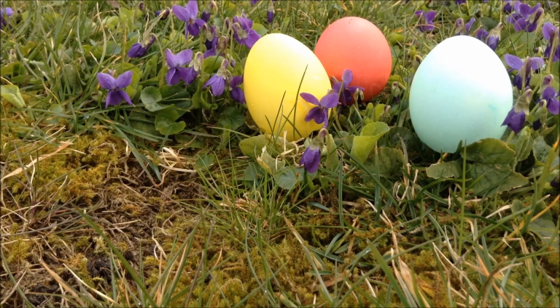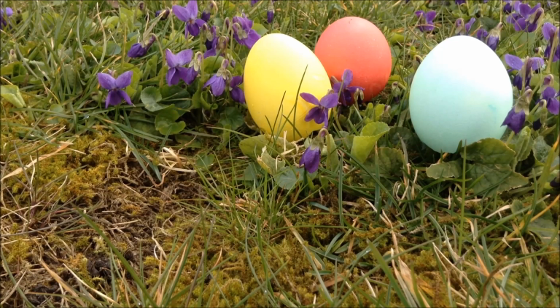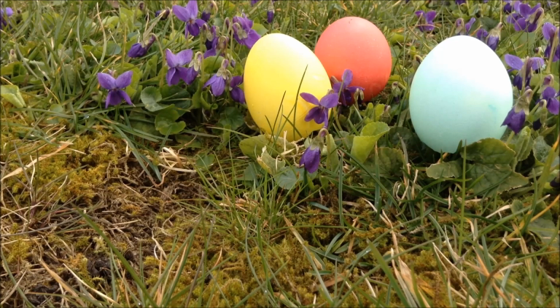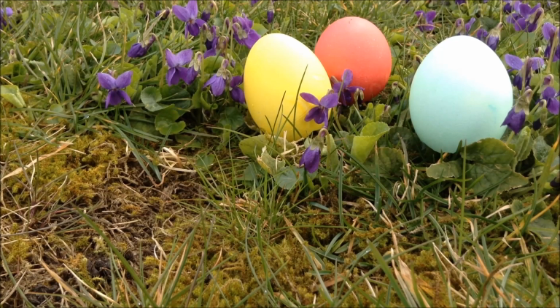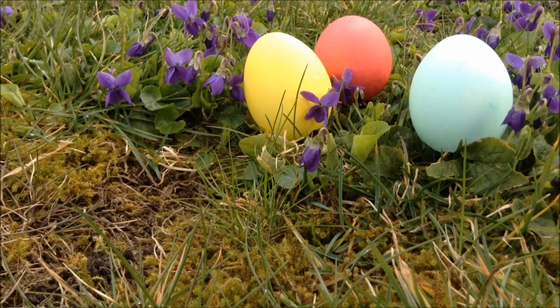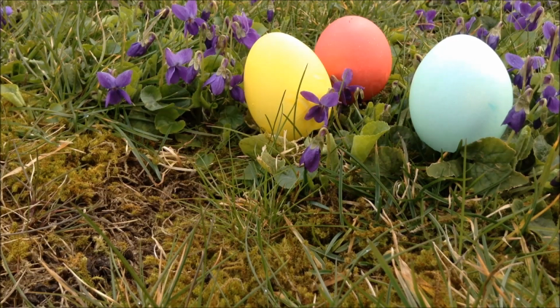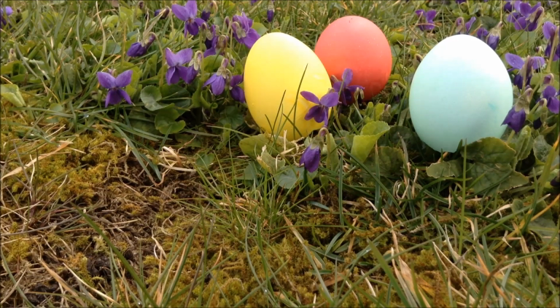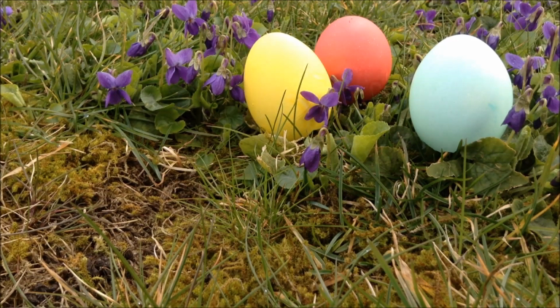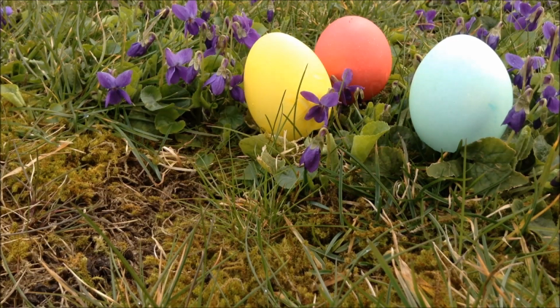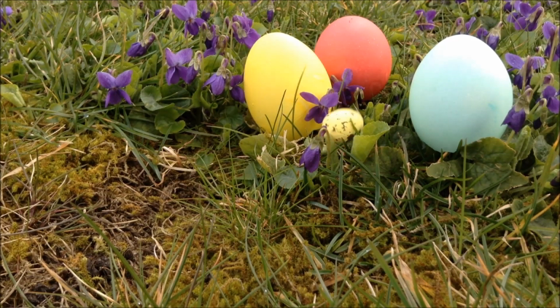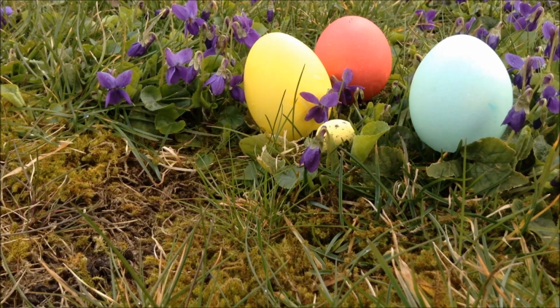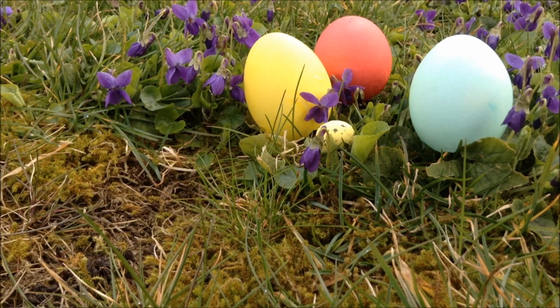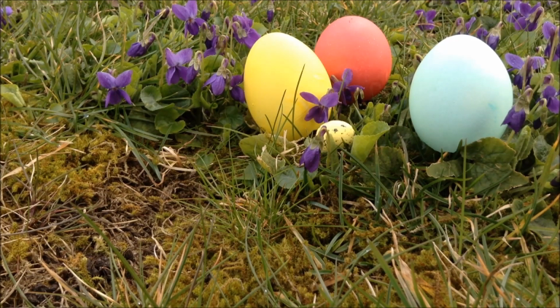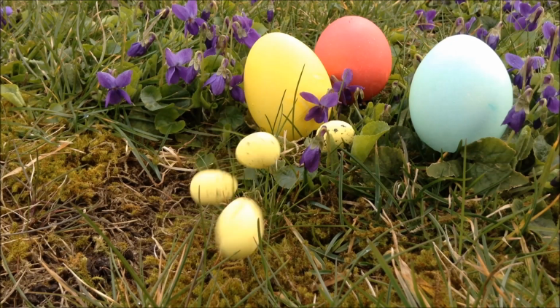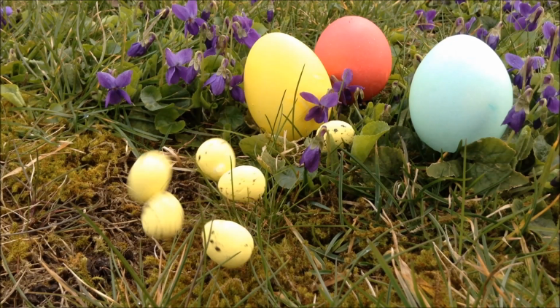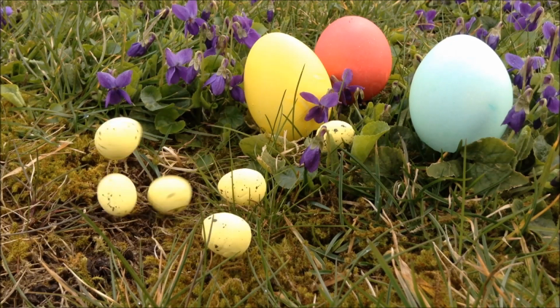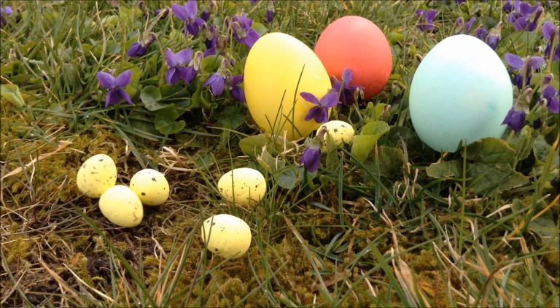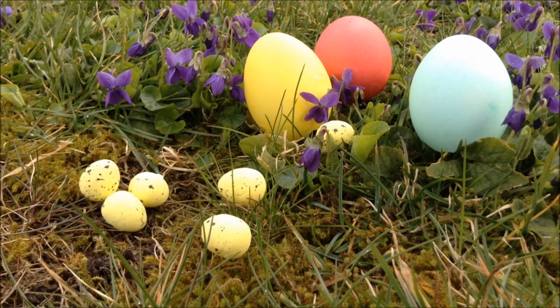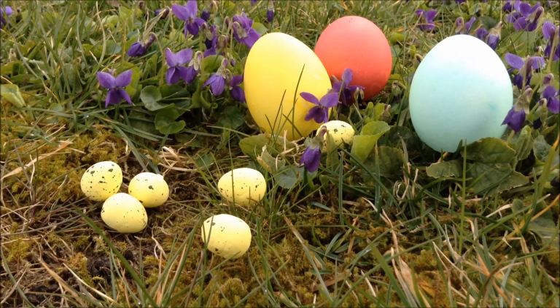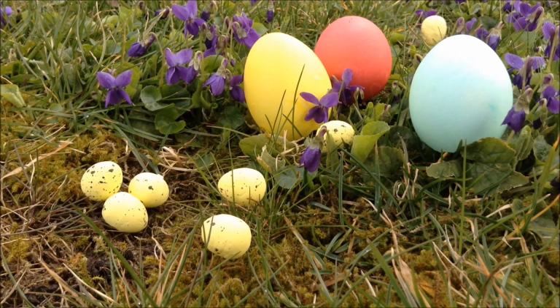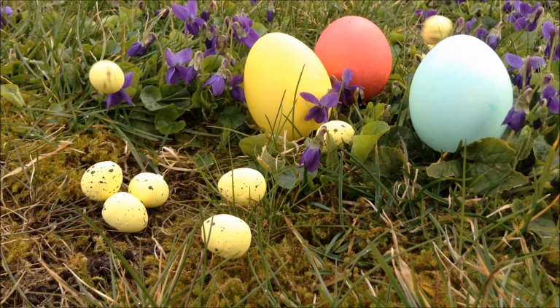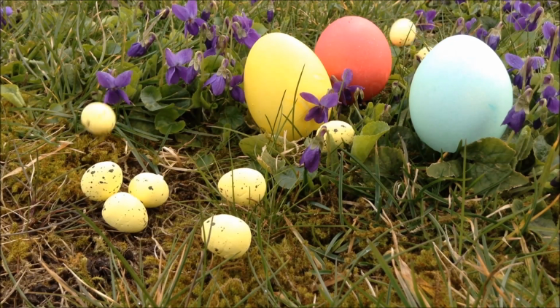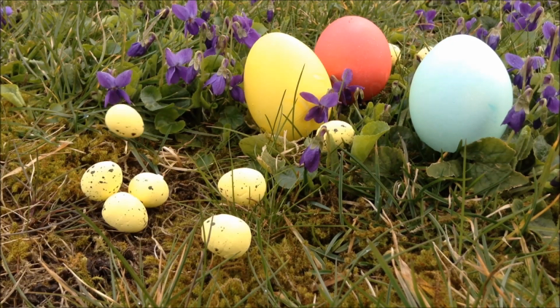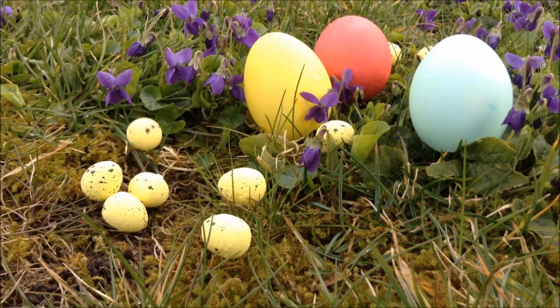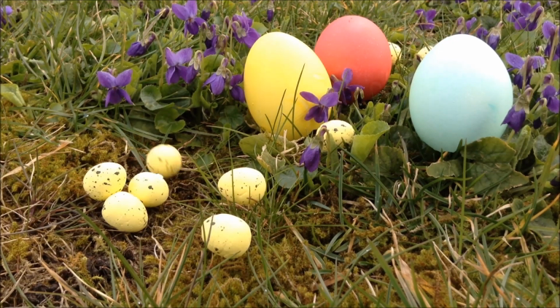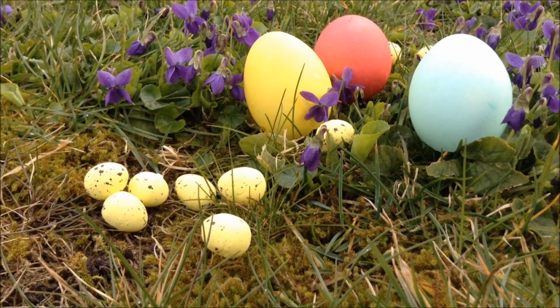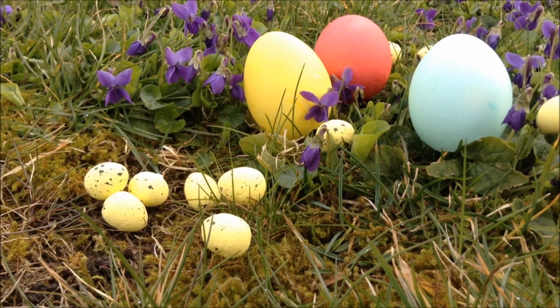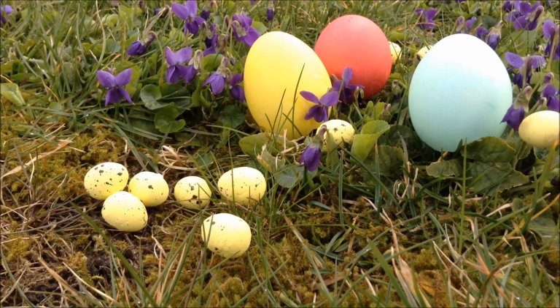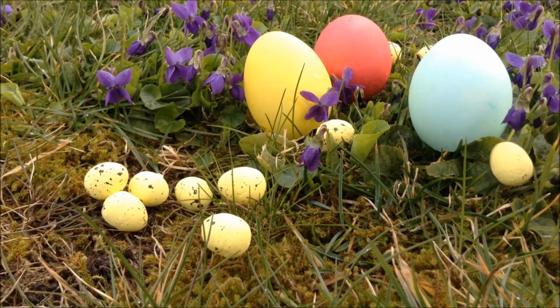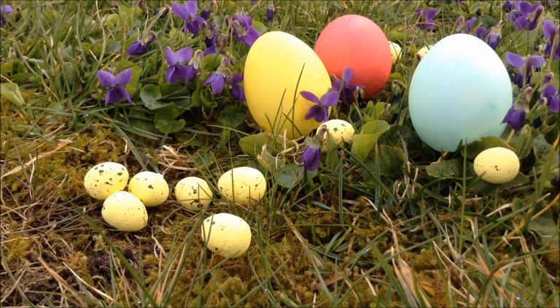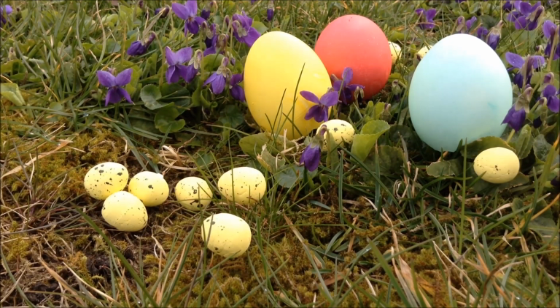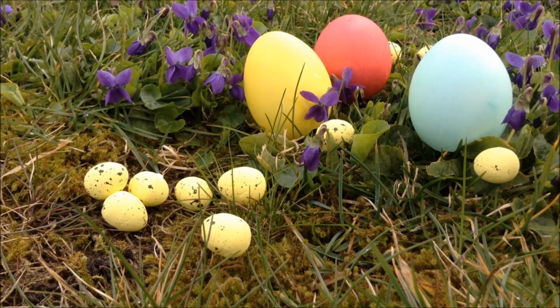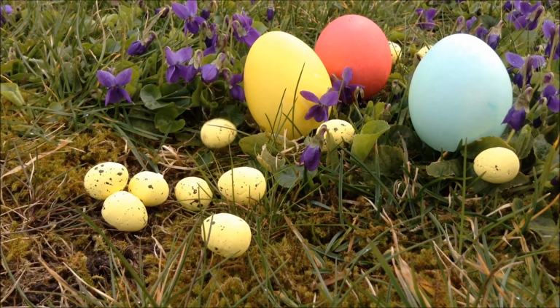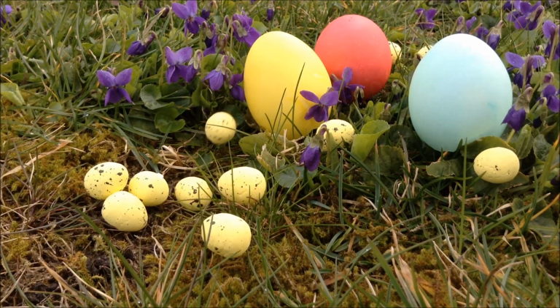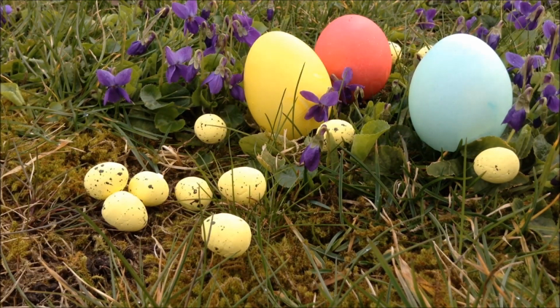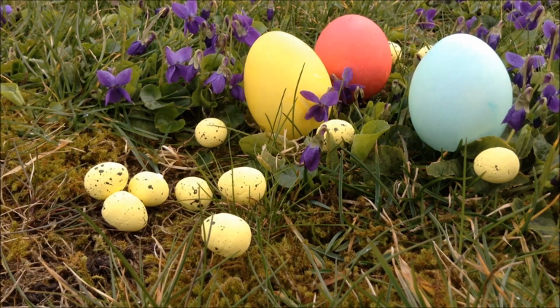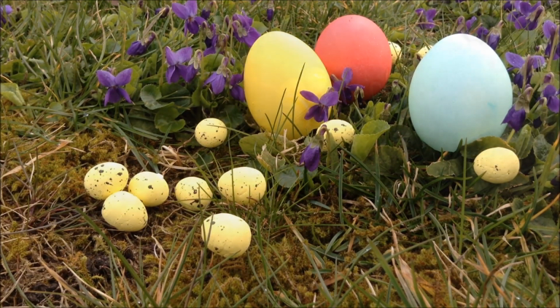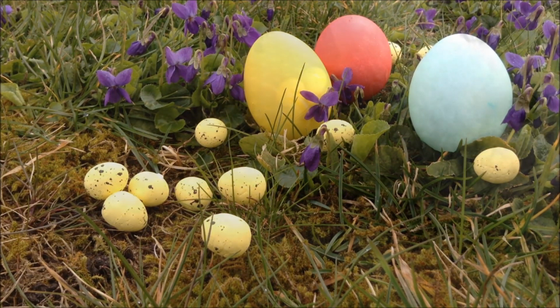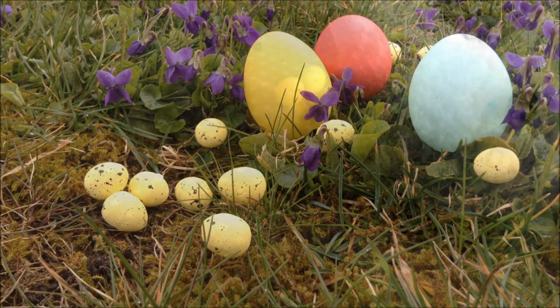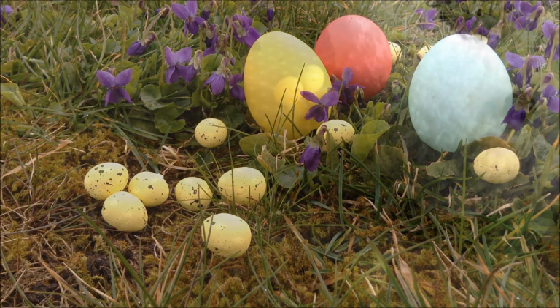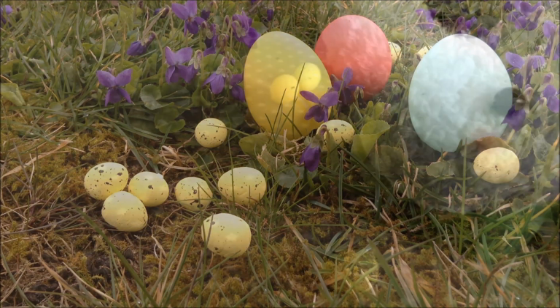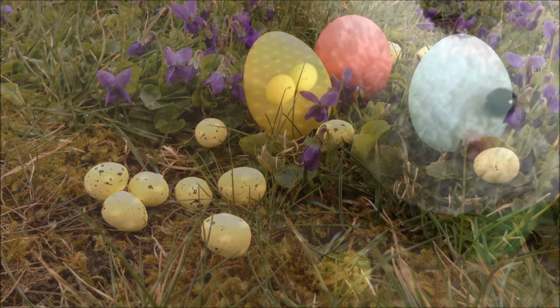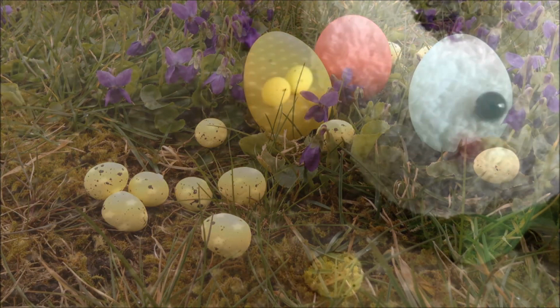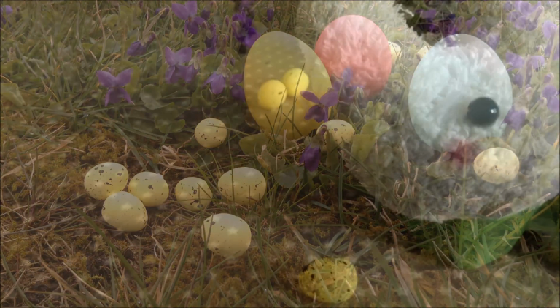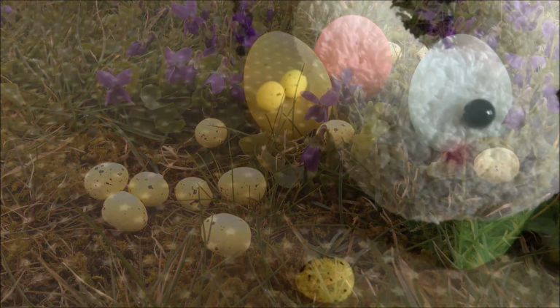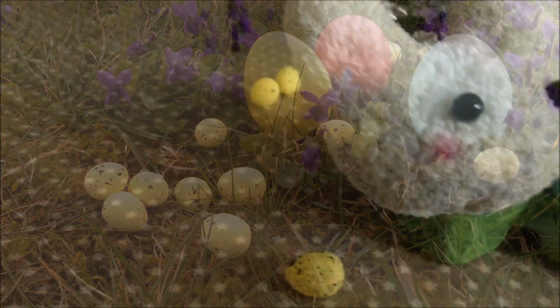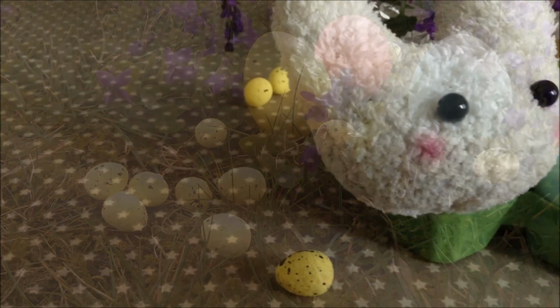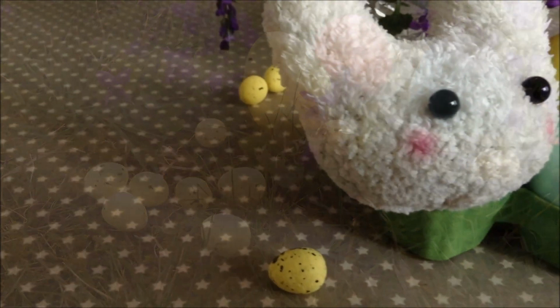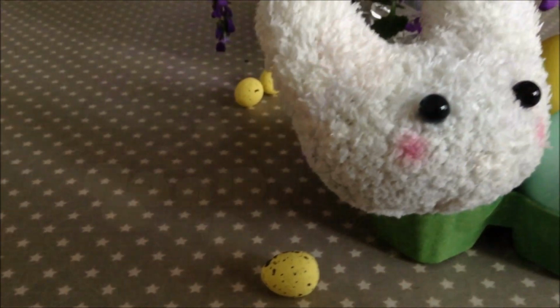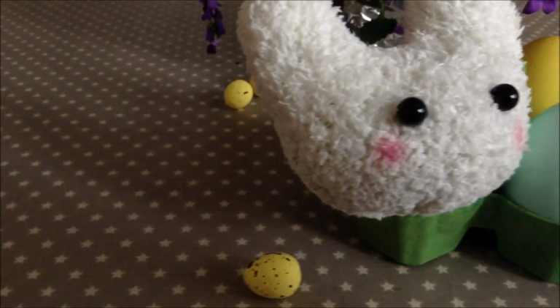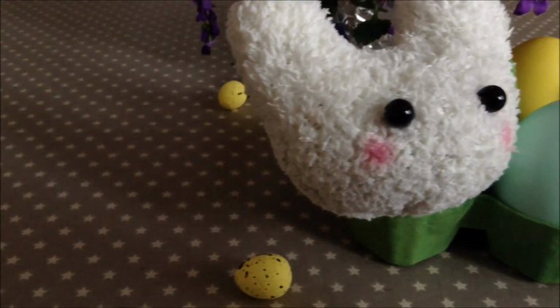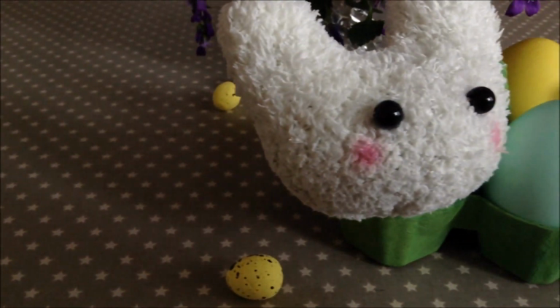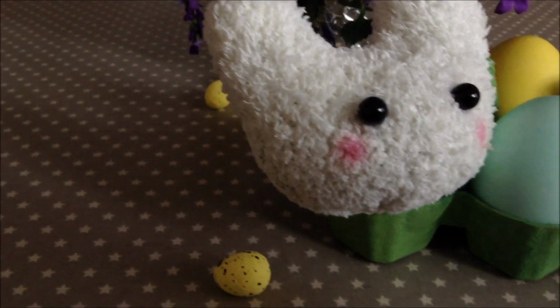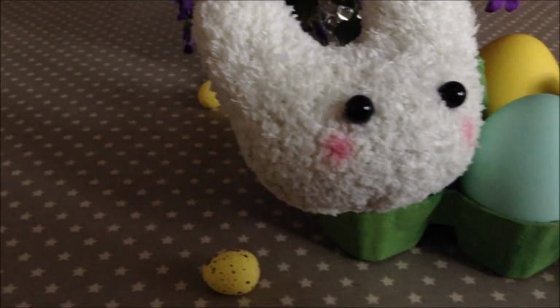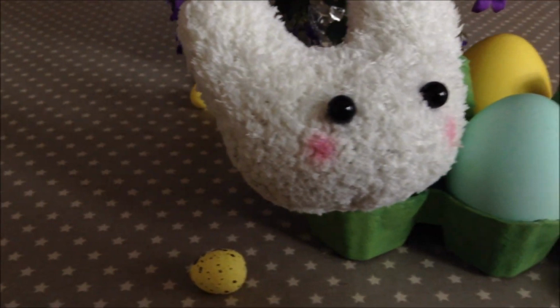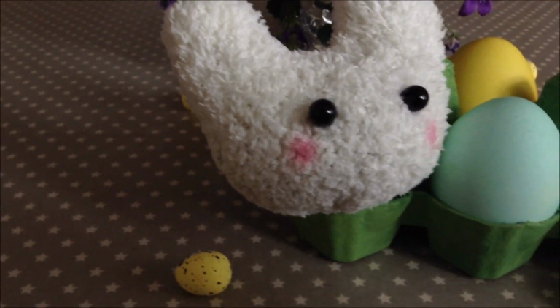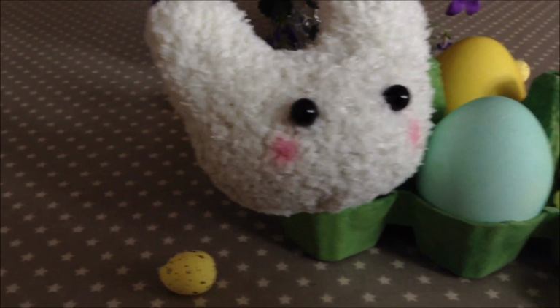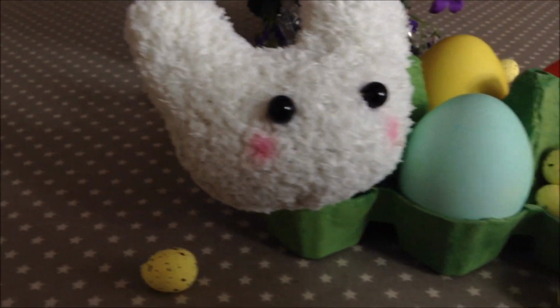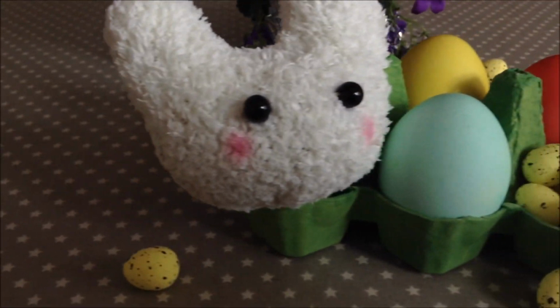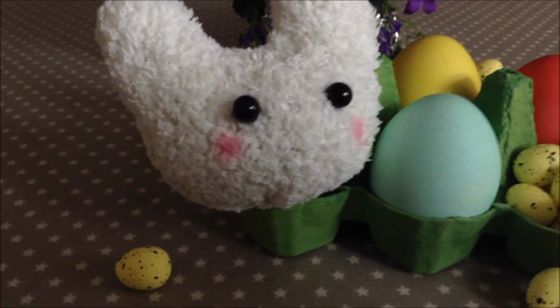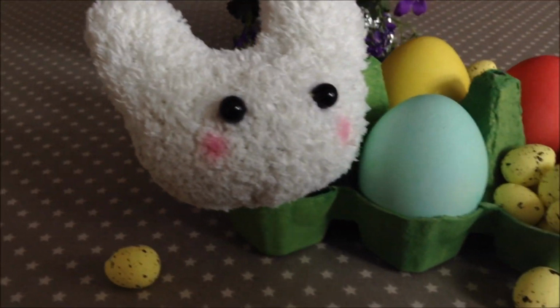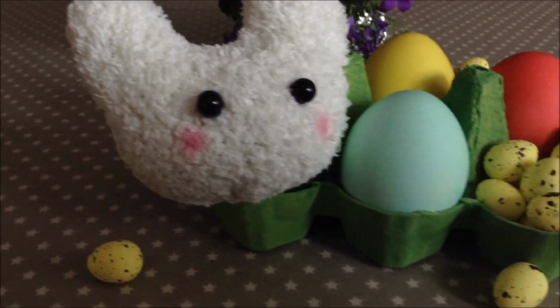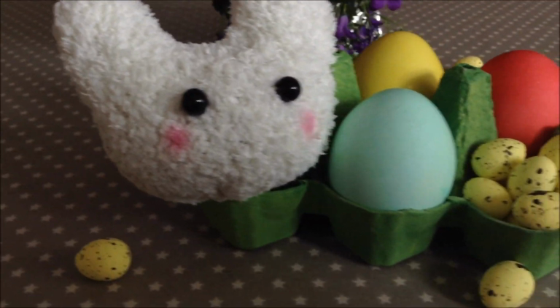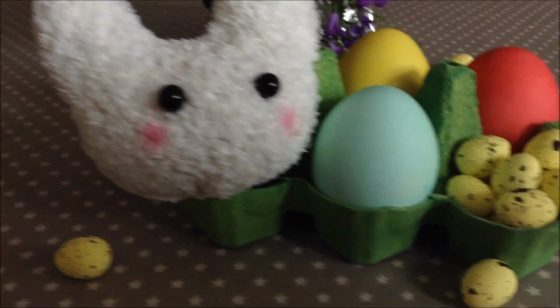Hey guys, so because it's Easter I'm gonna show you guys how to make a super cute DIY Easter basket.